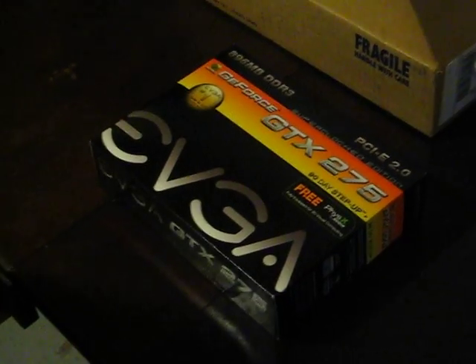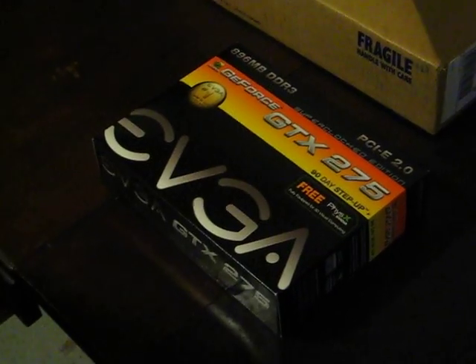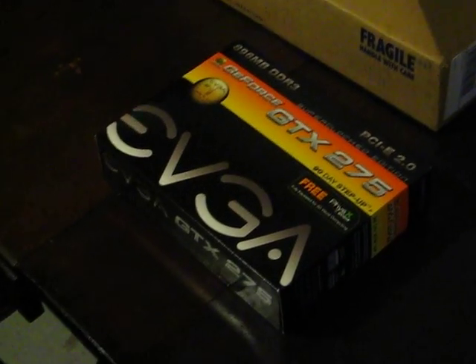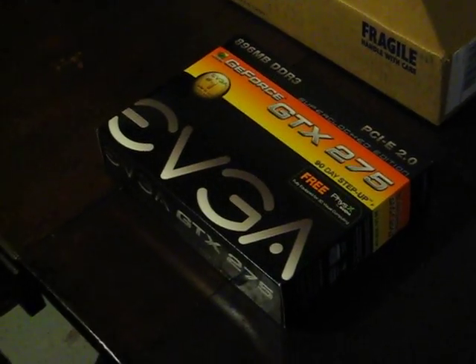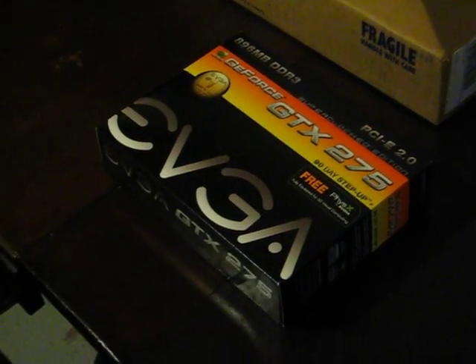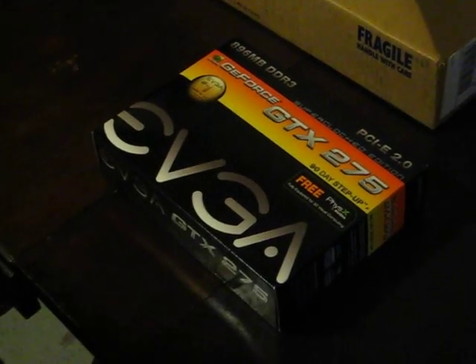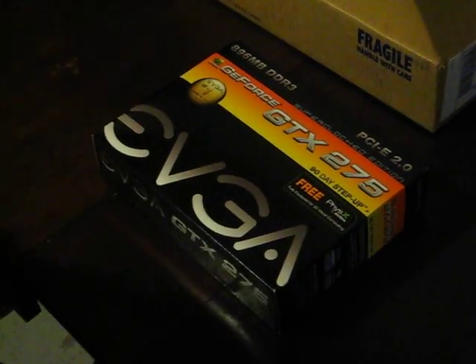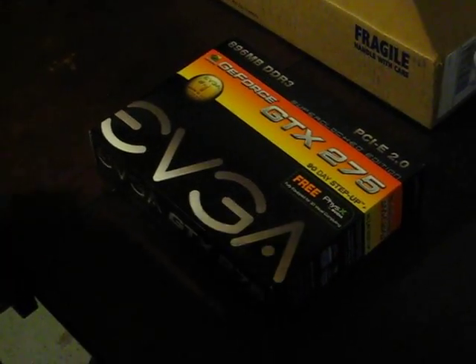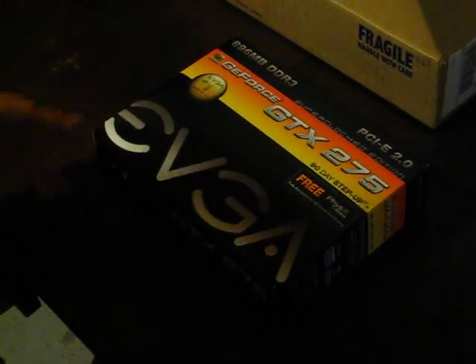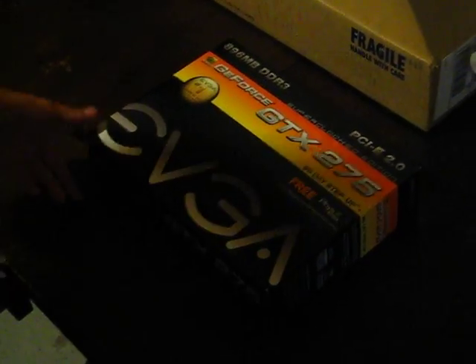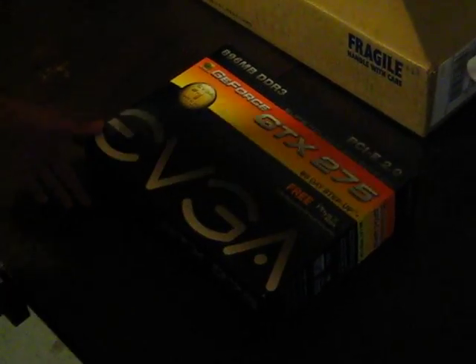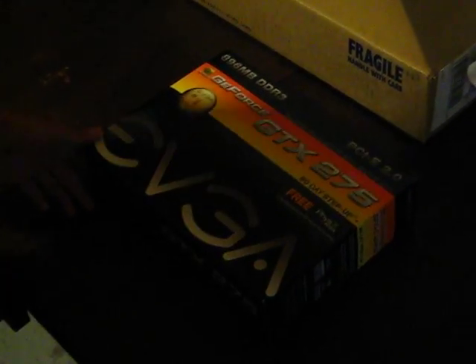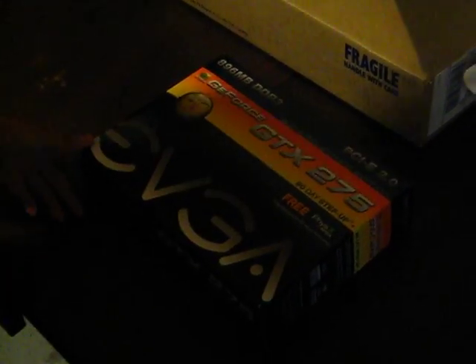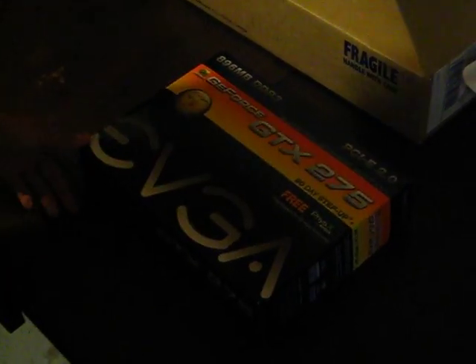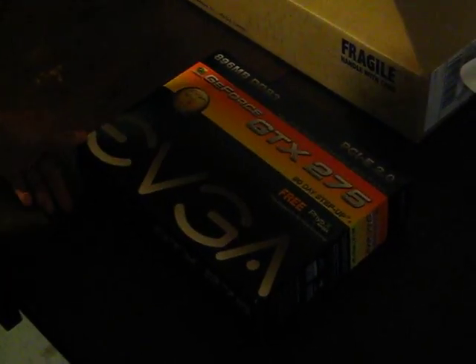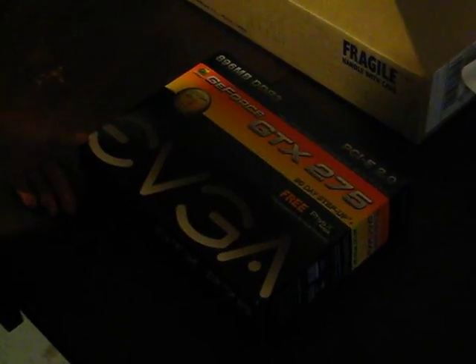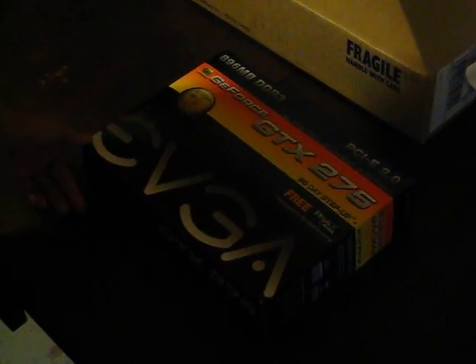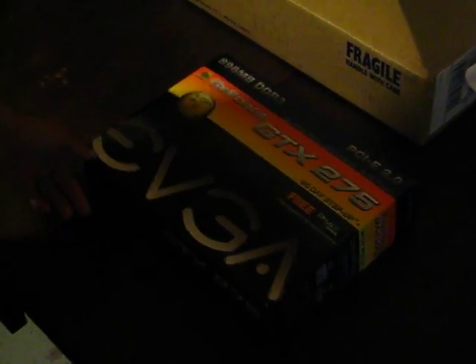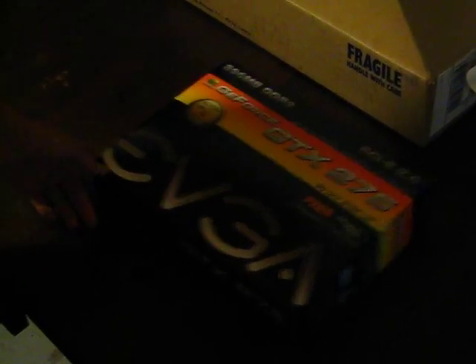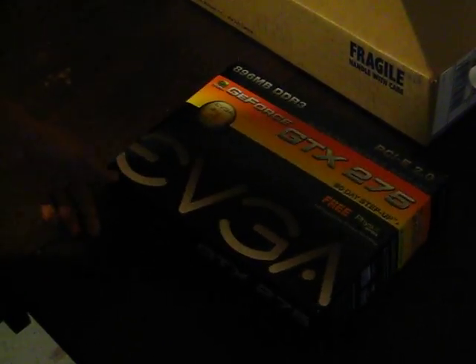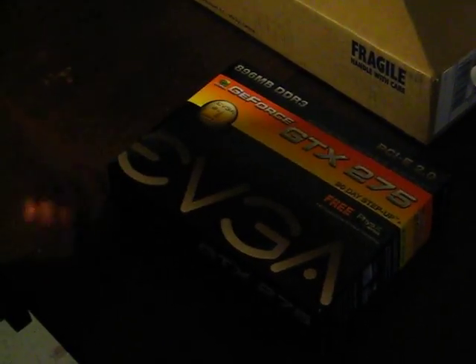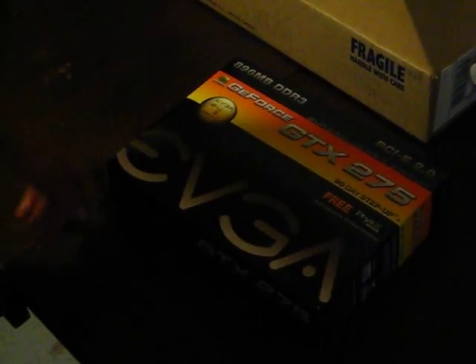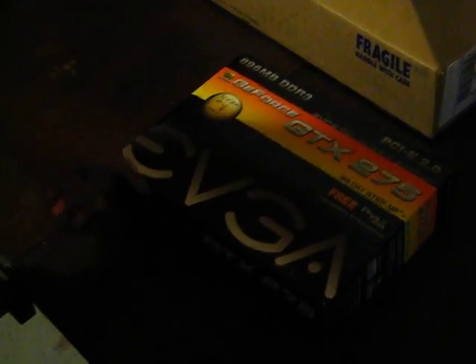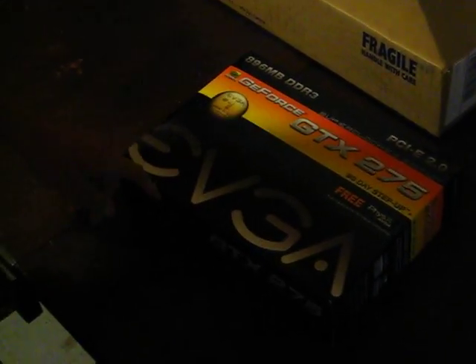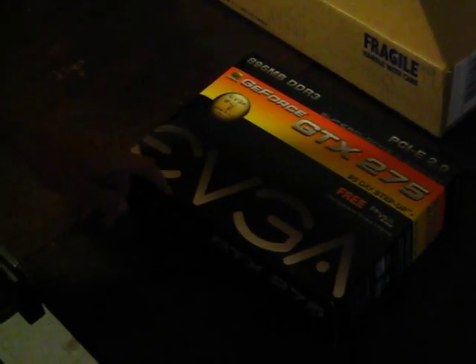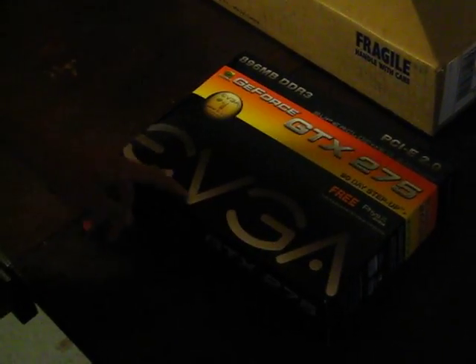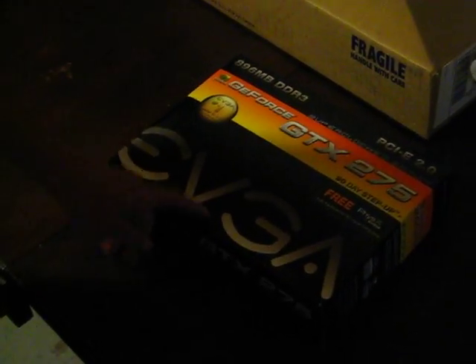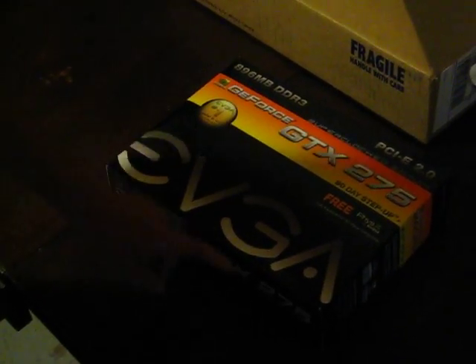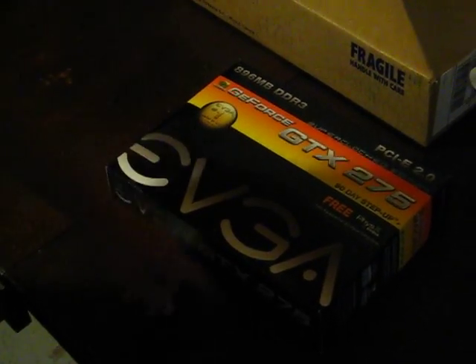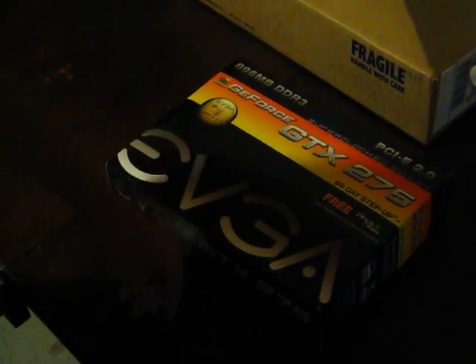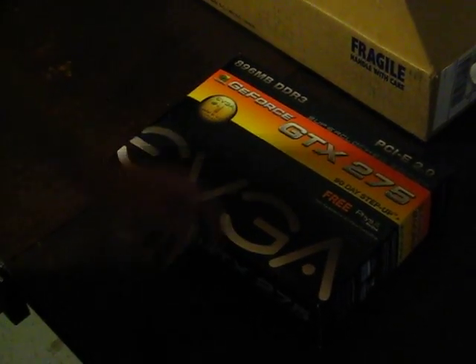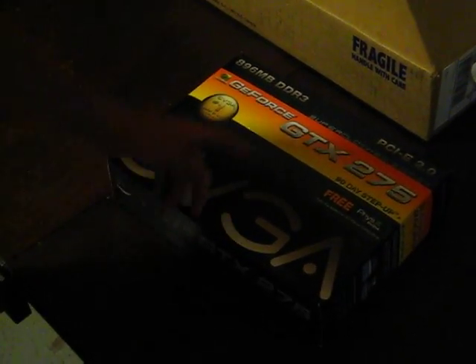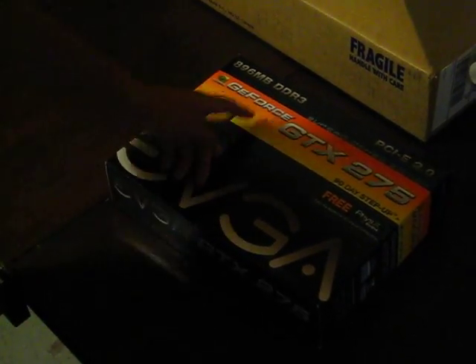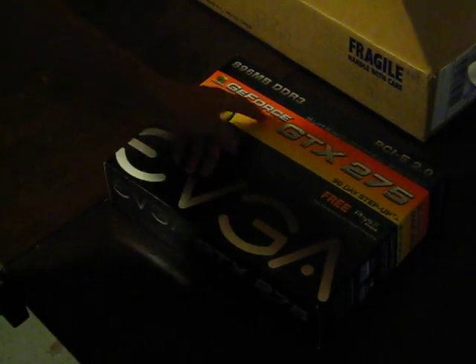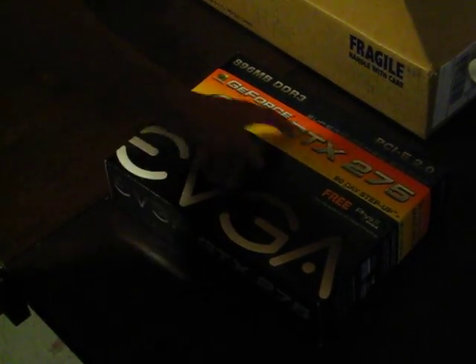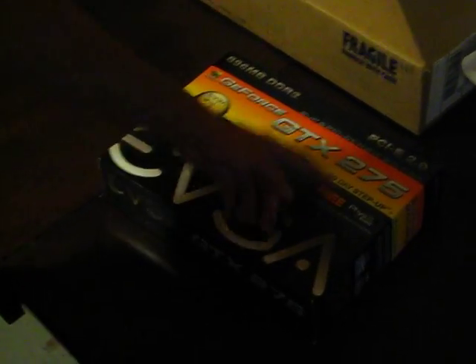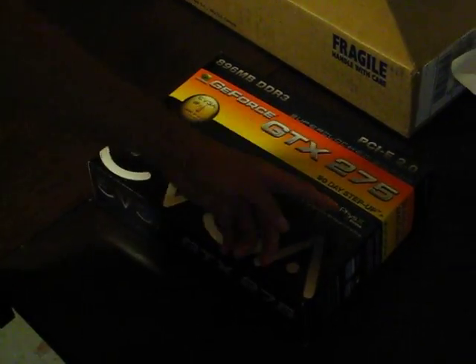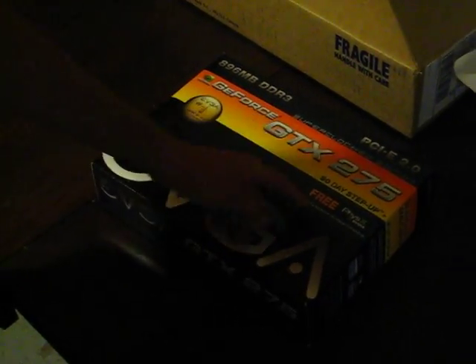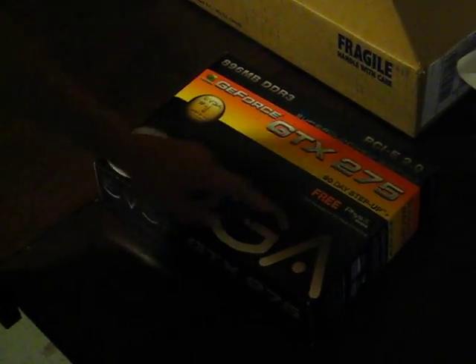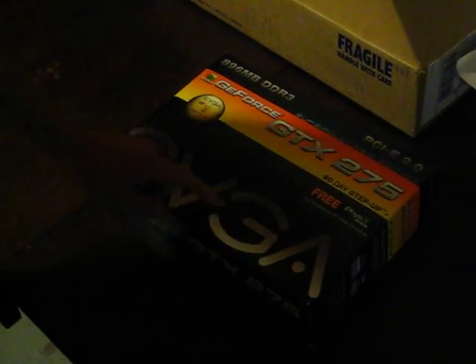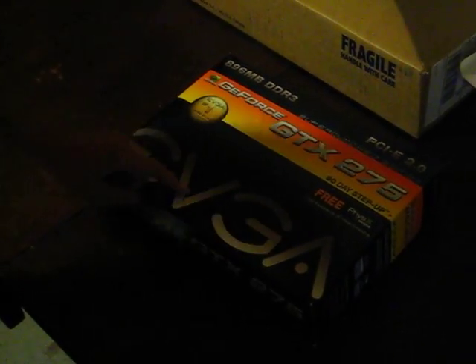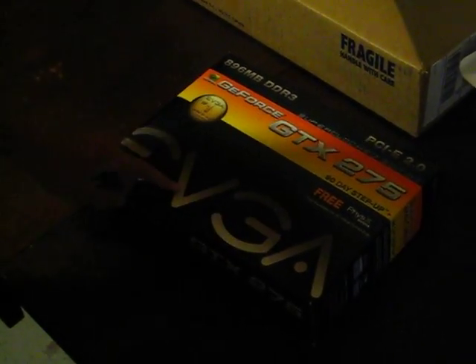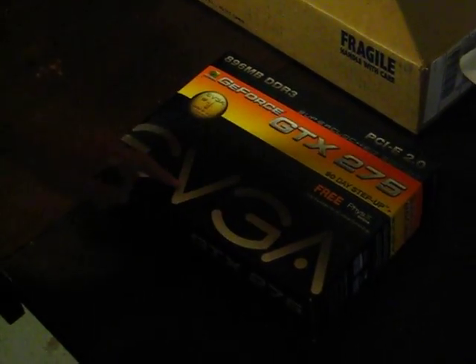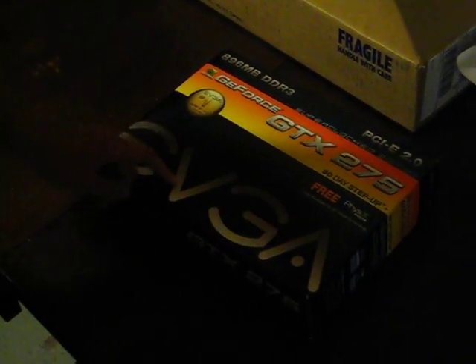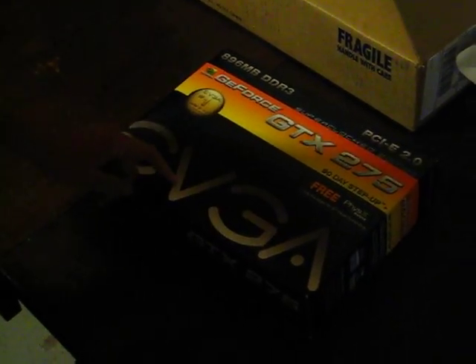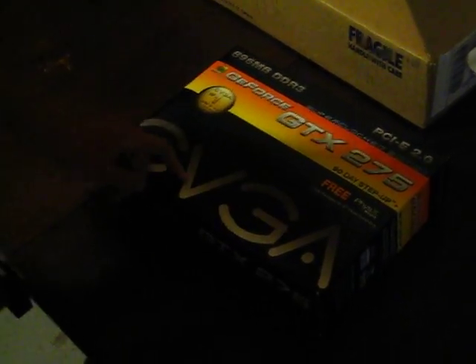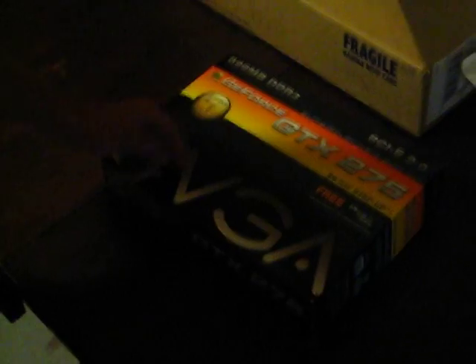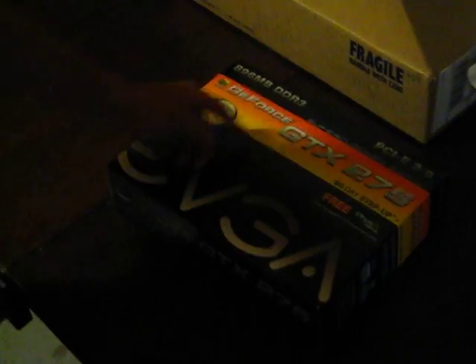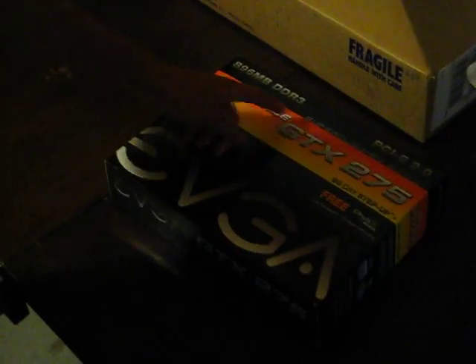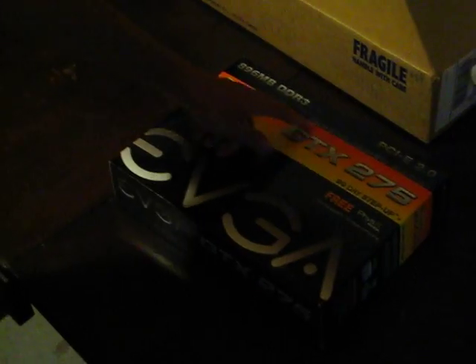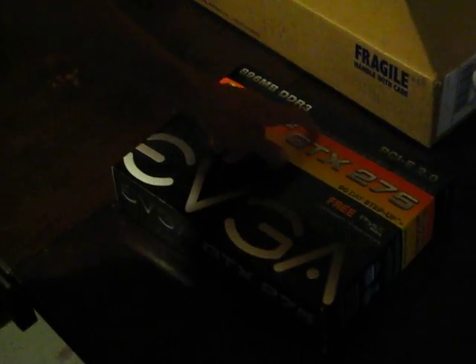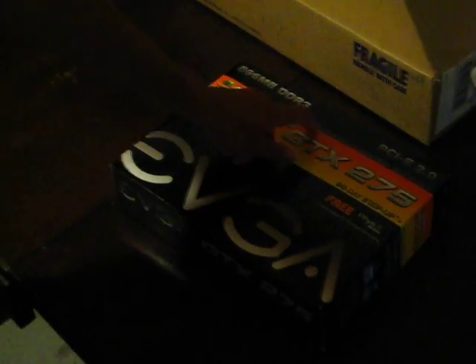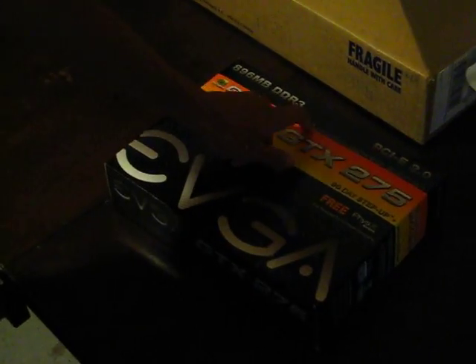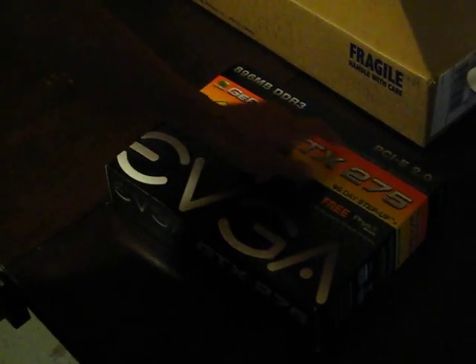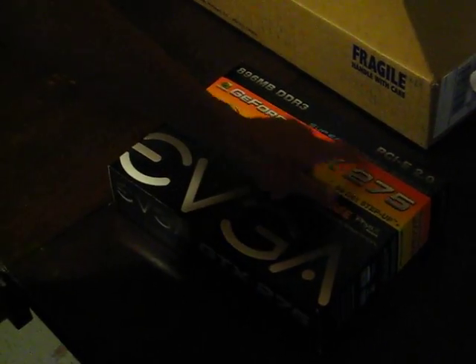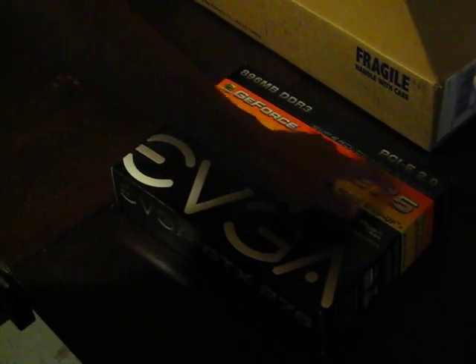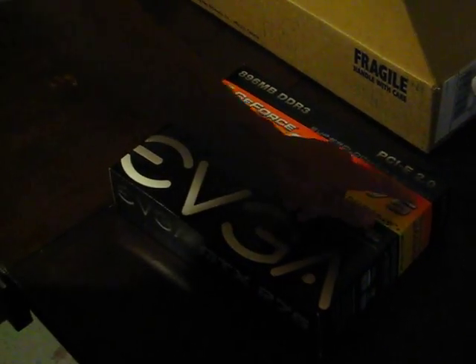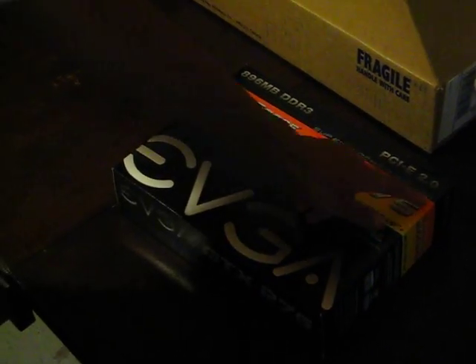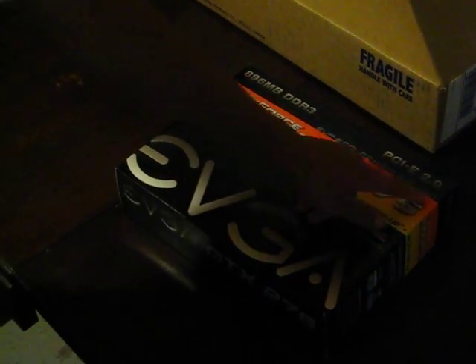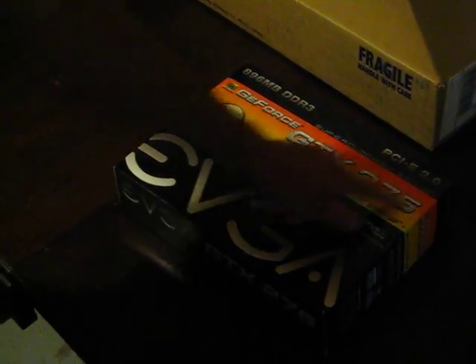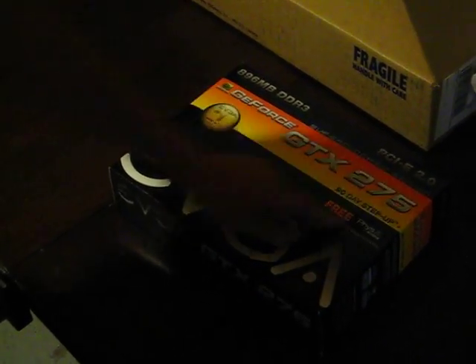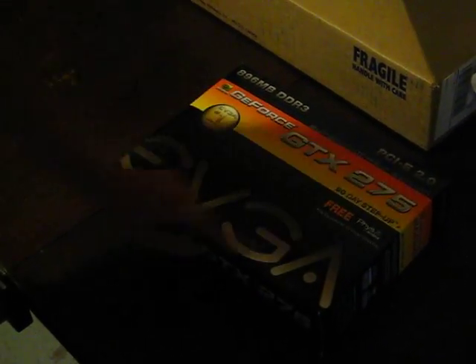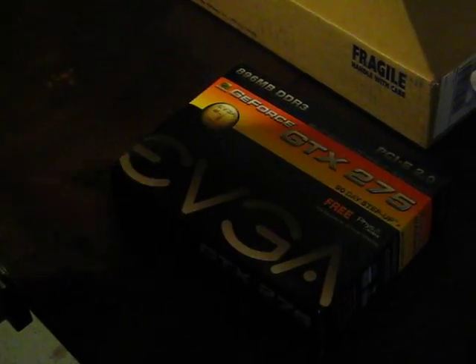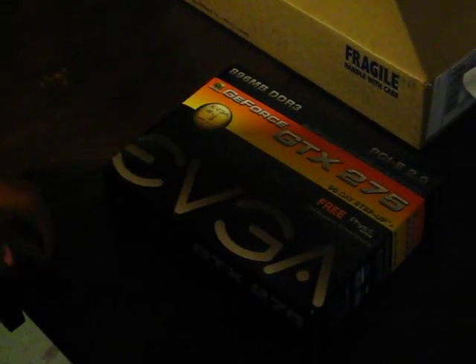Hey YouTube! Today I'll be unboxing the EVGA GTX 275, Super Clocked Edition.